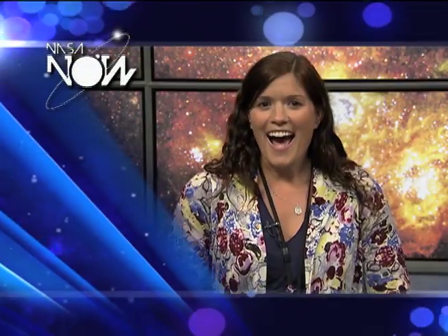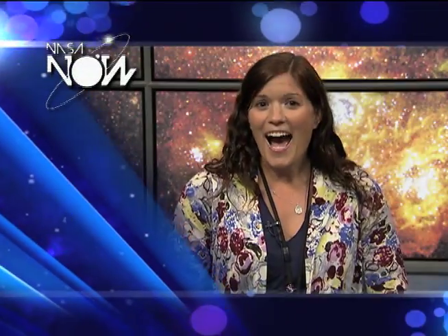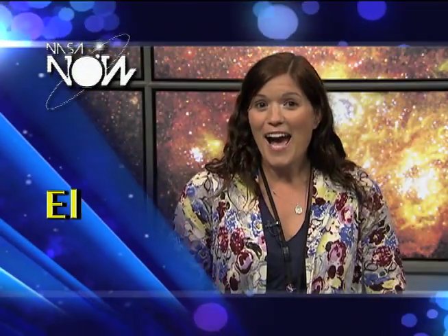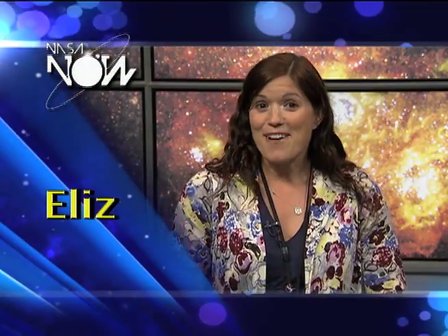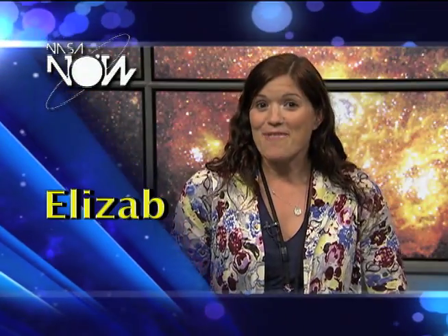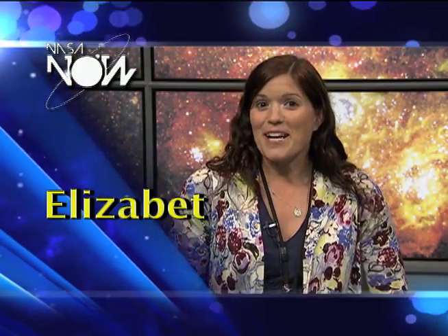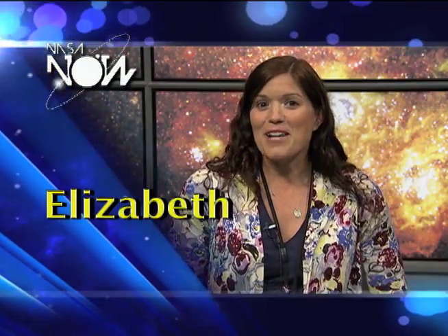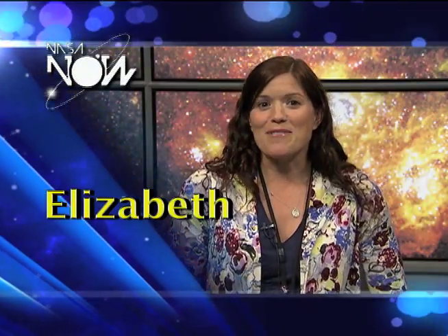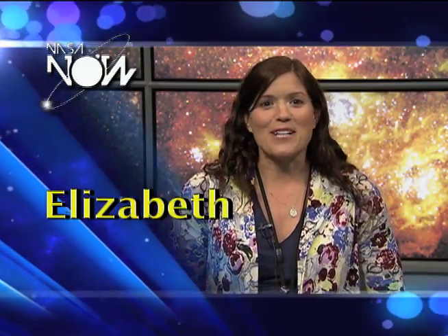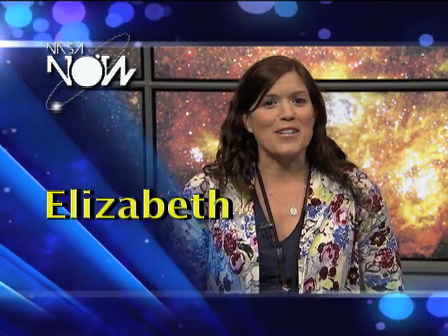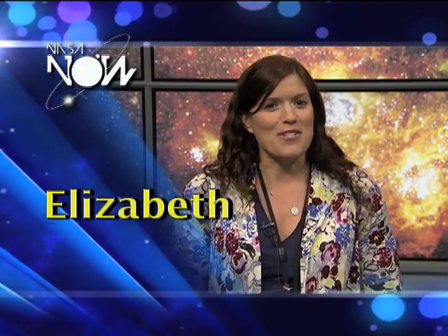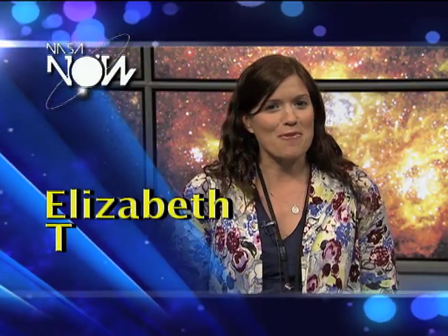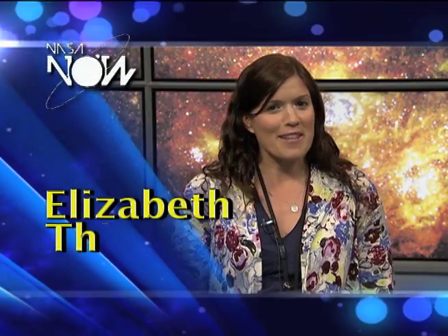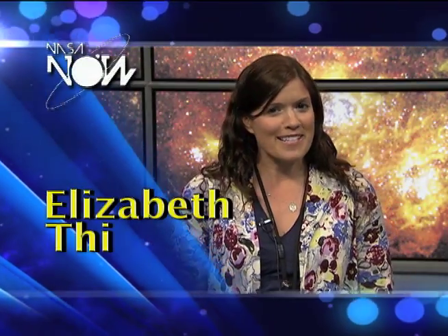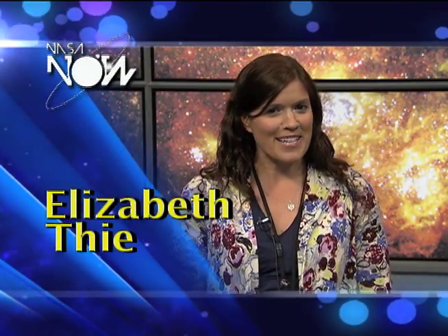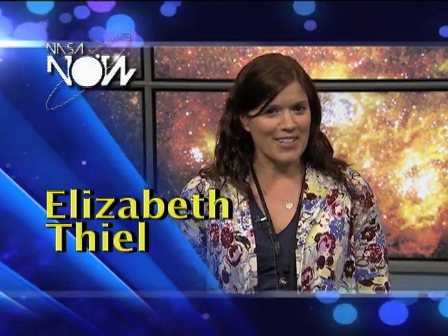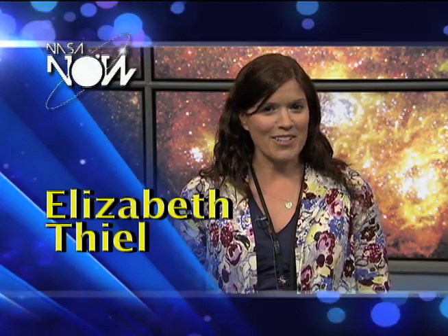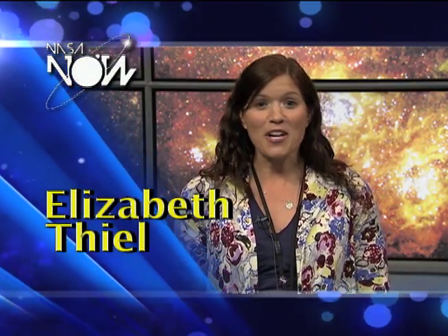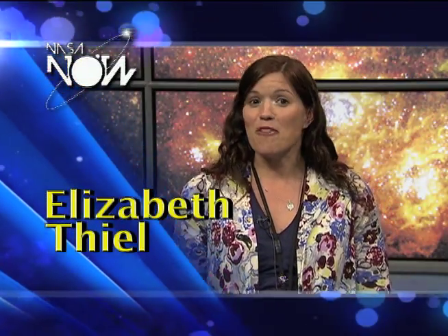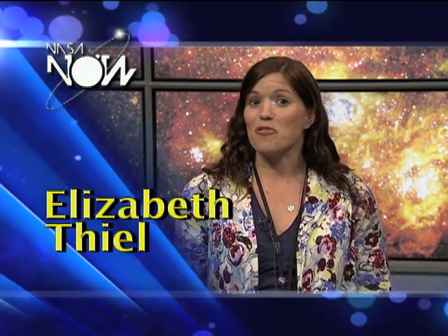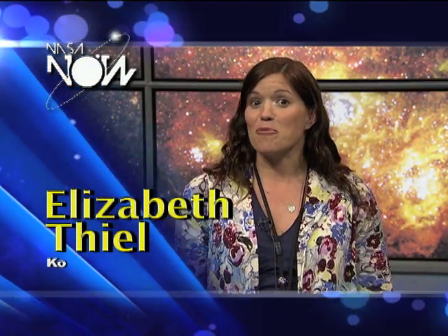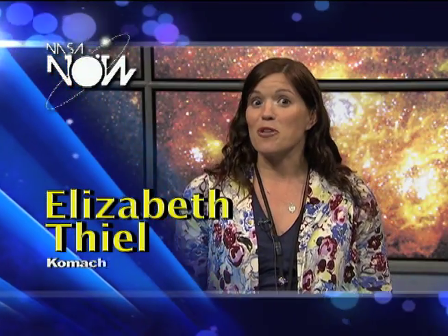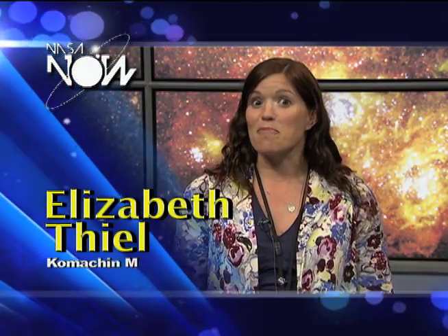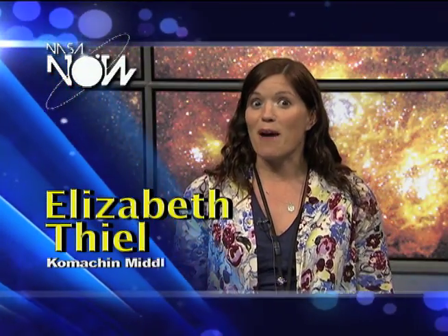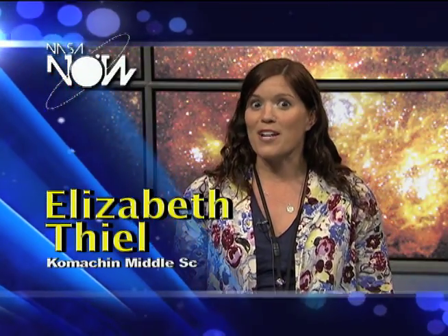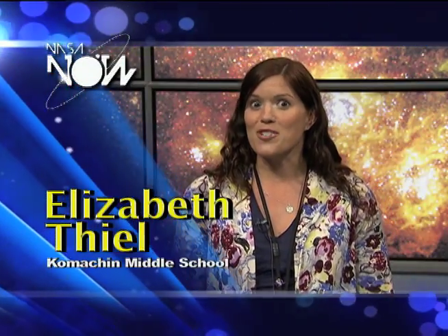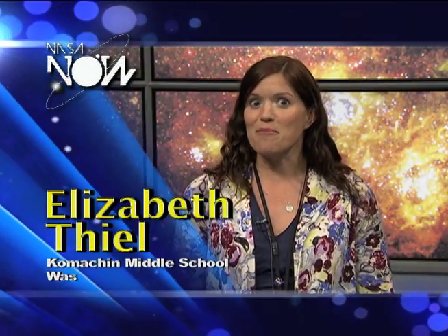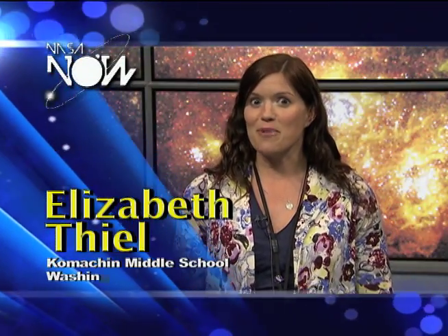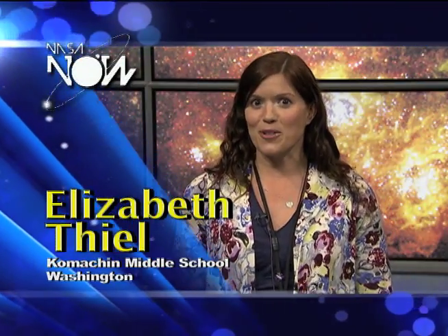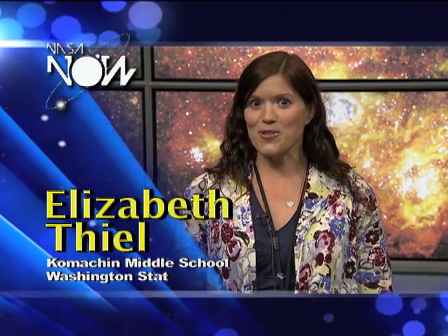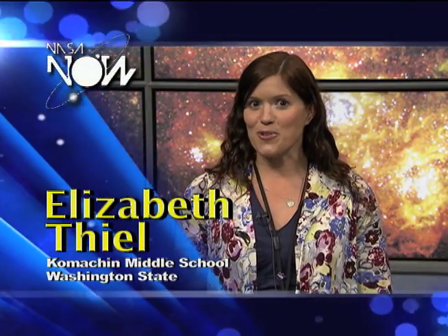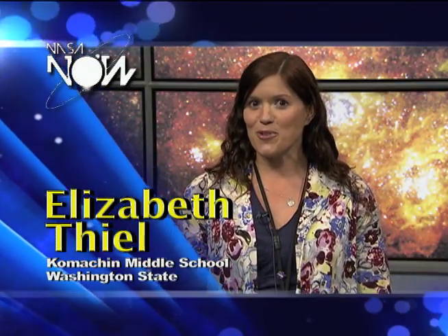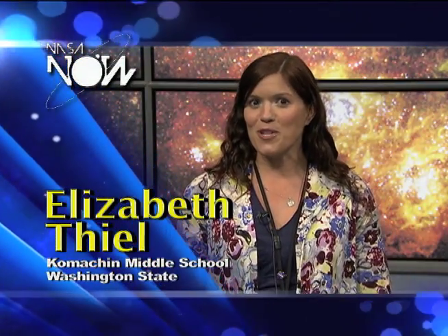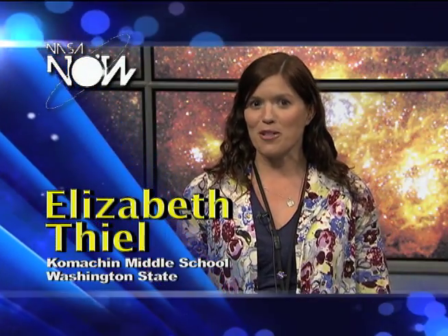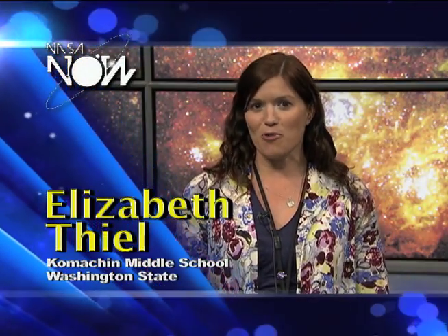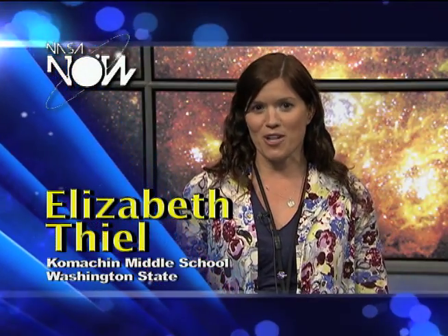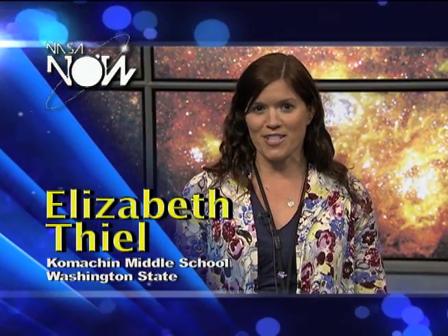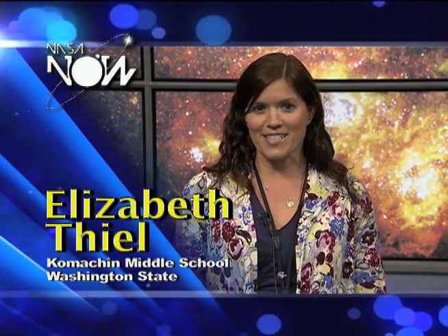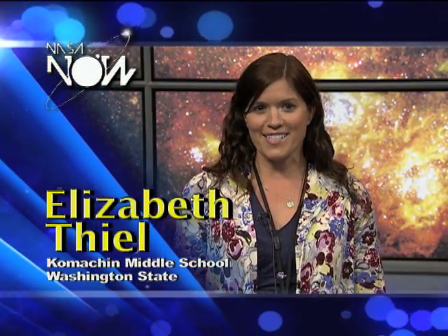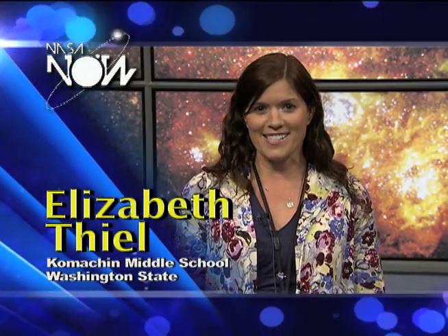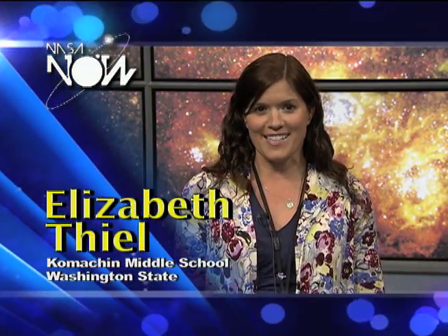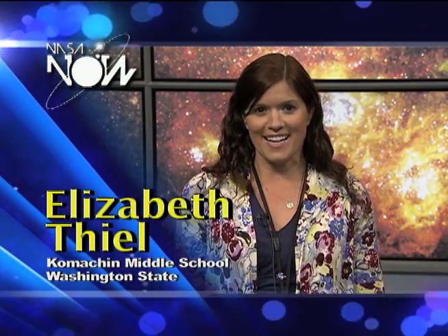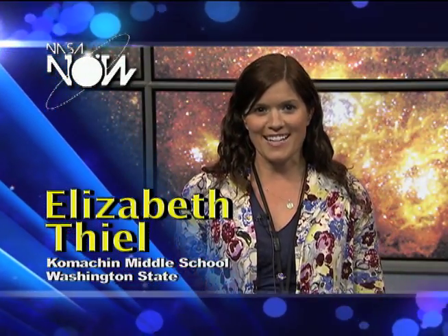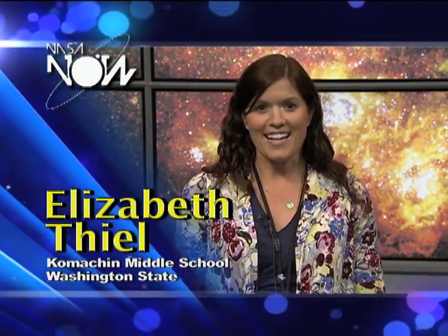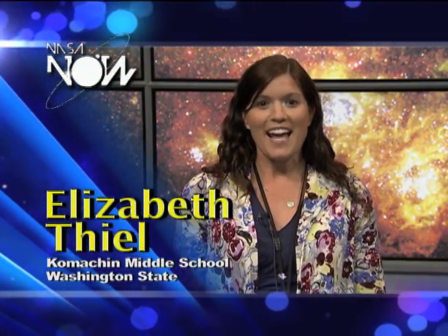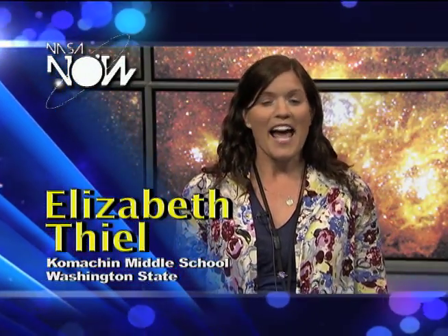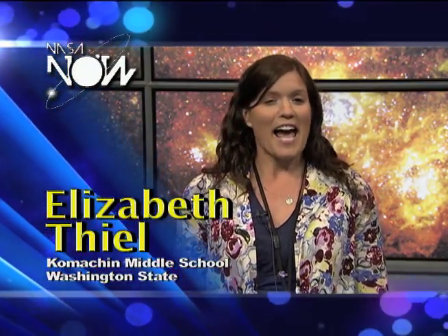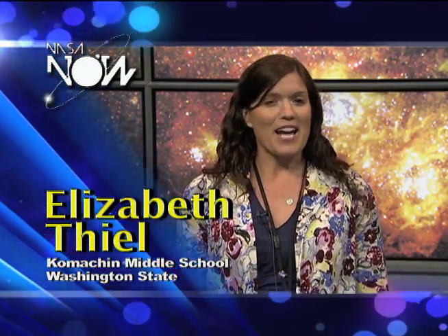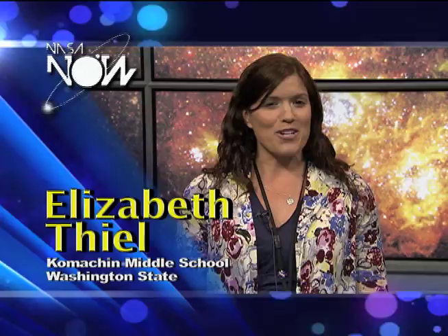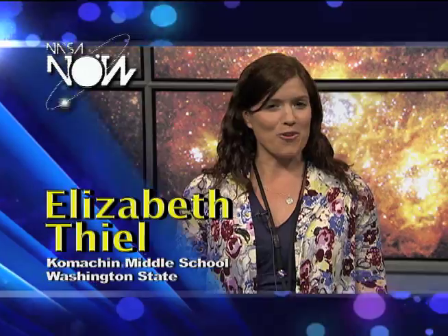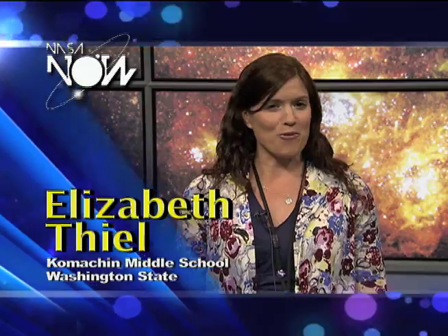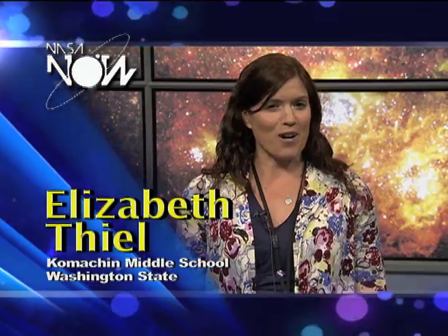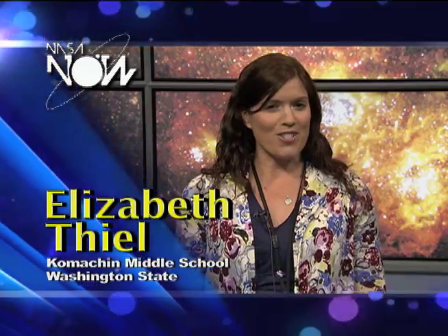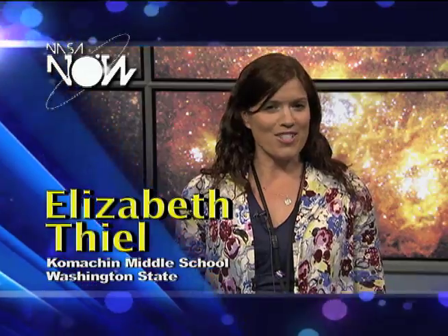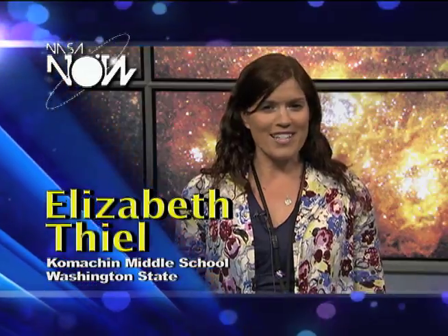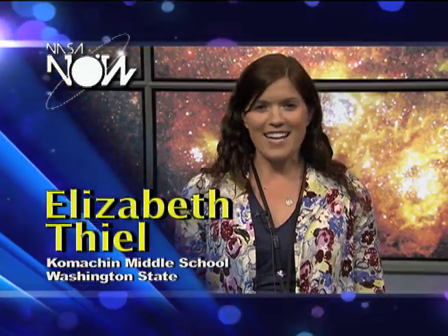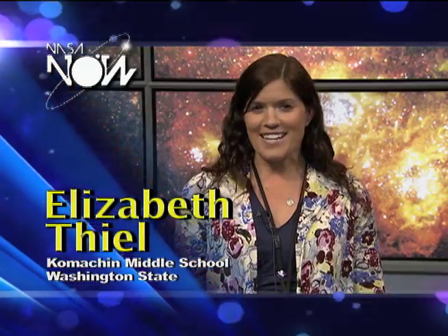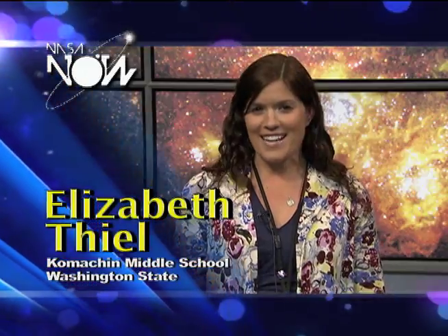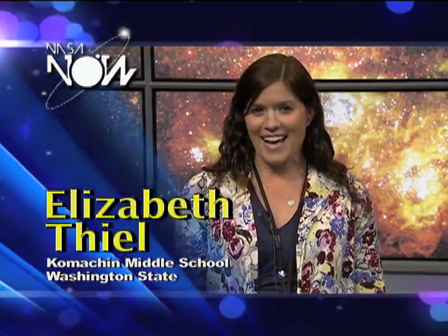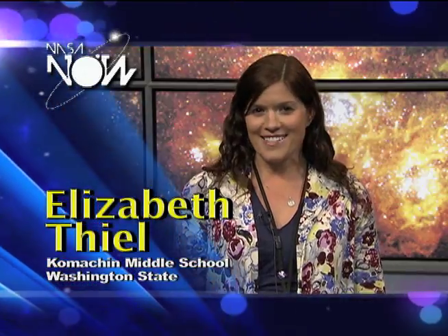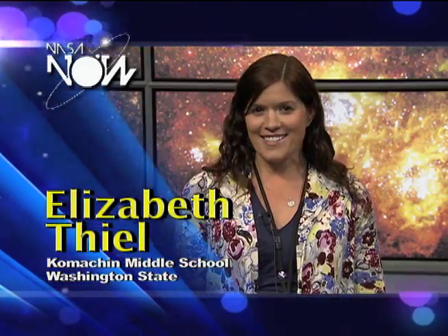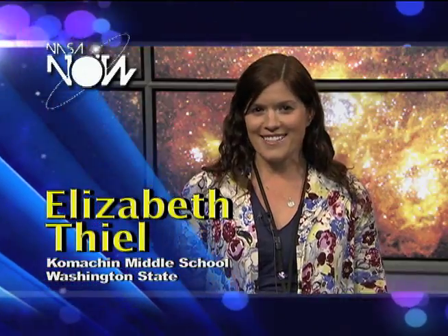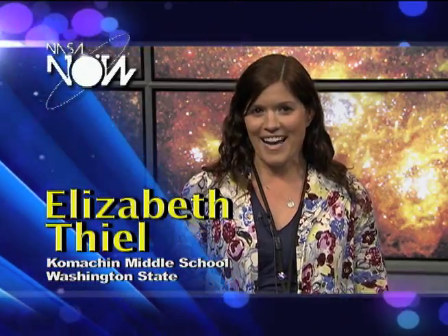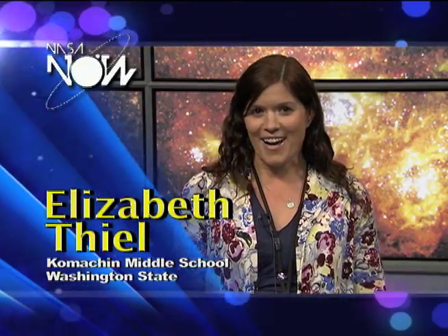Hi, my name is Elizabeth Thiel. I'm from Camachan Middle School in Washington State, and you're watching NASA Now.